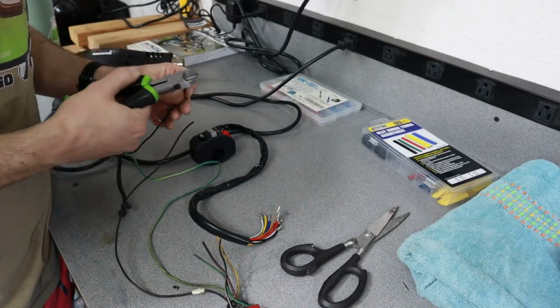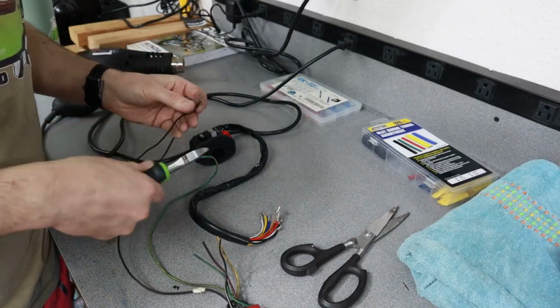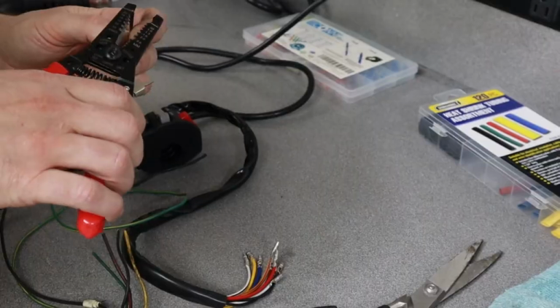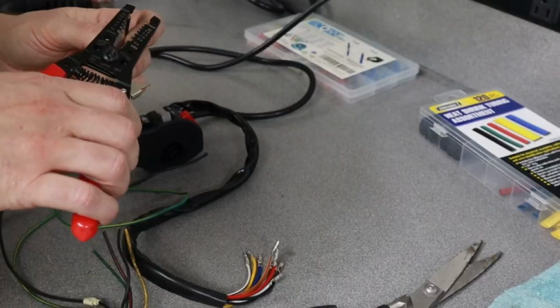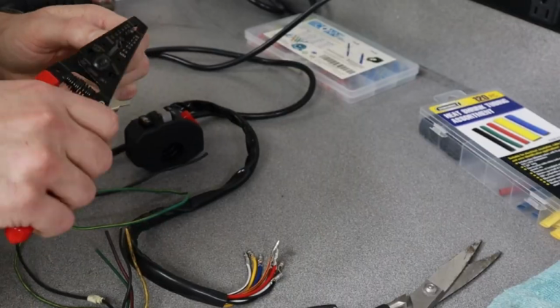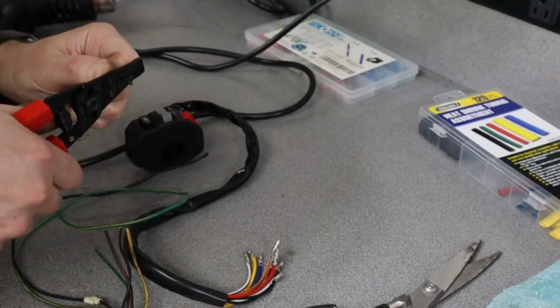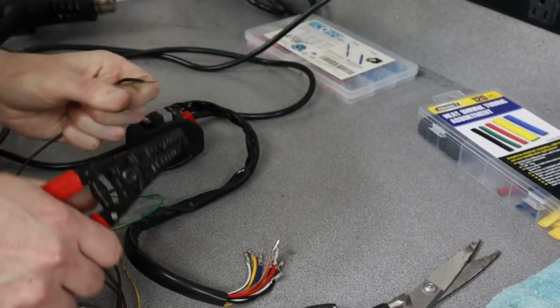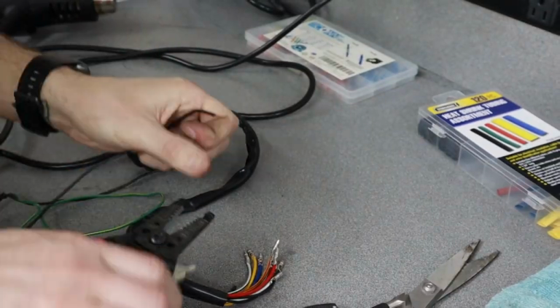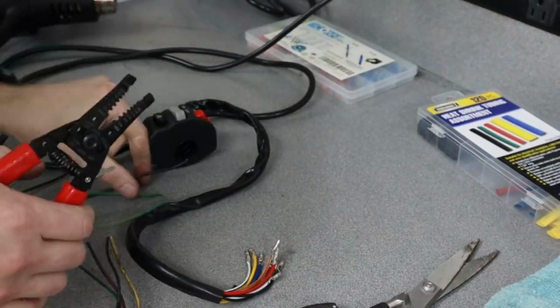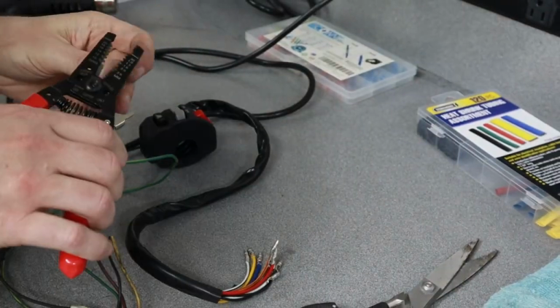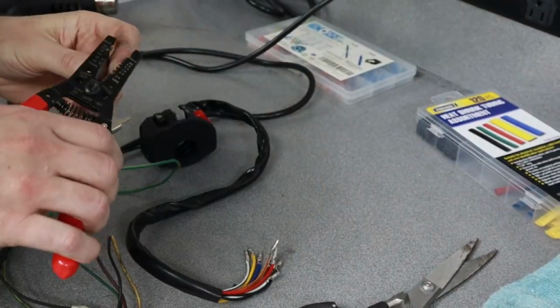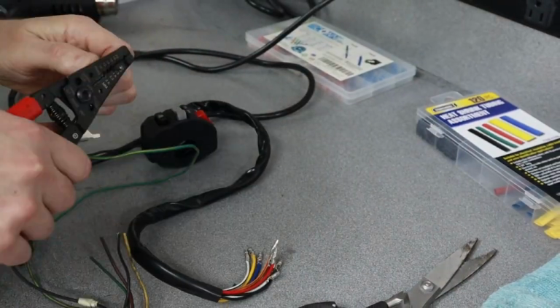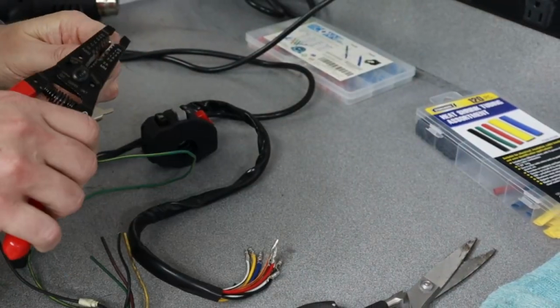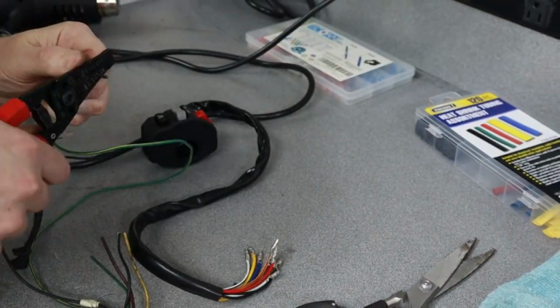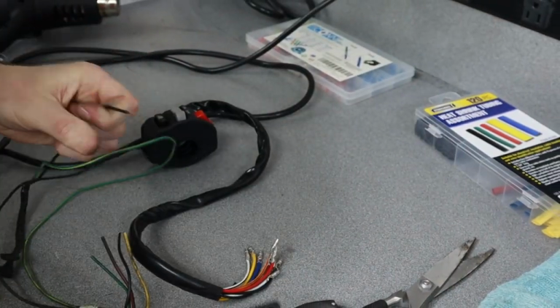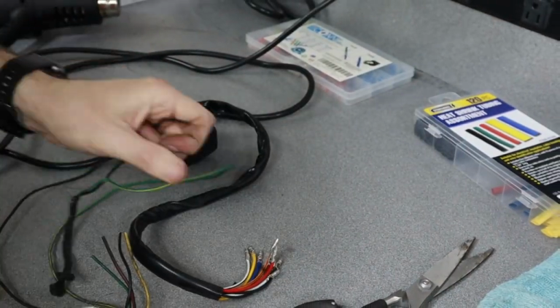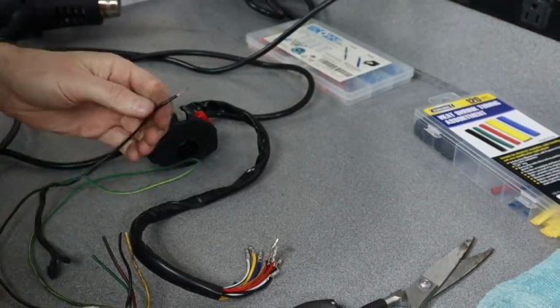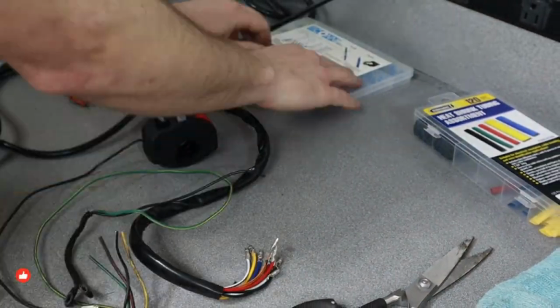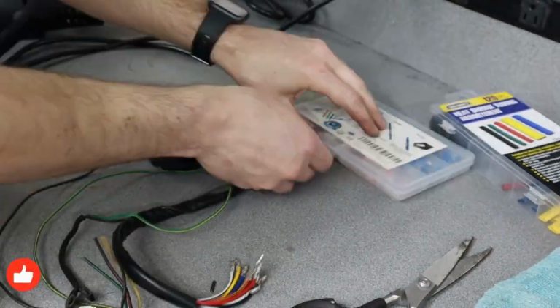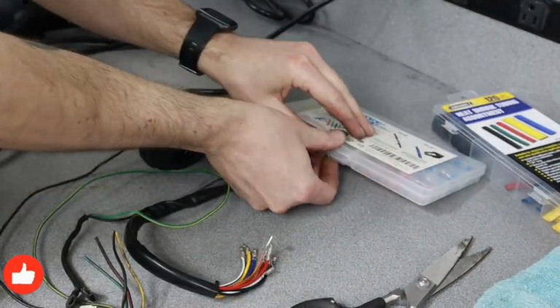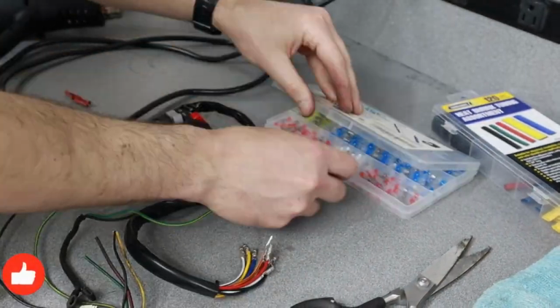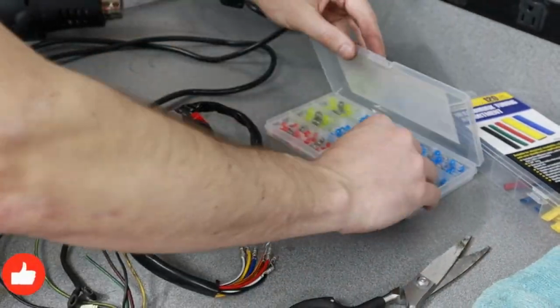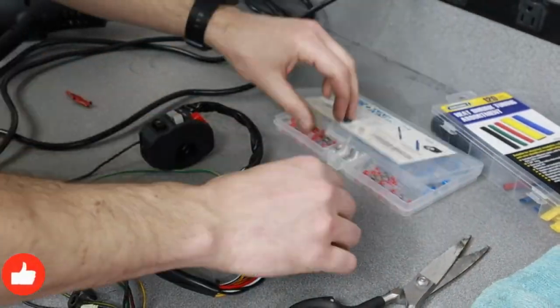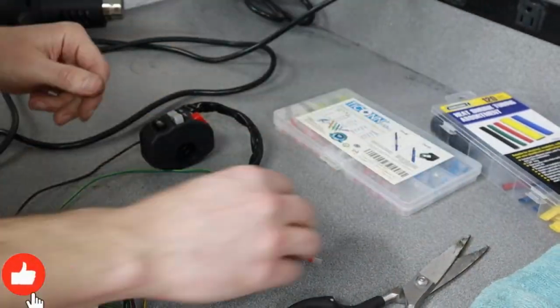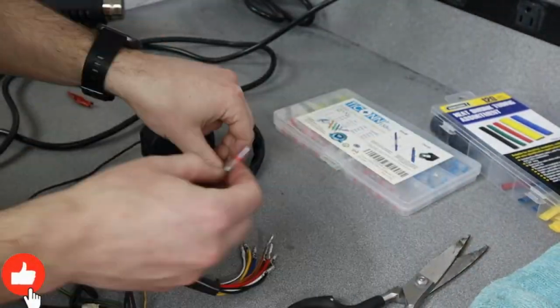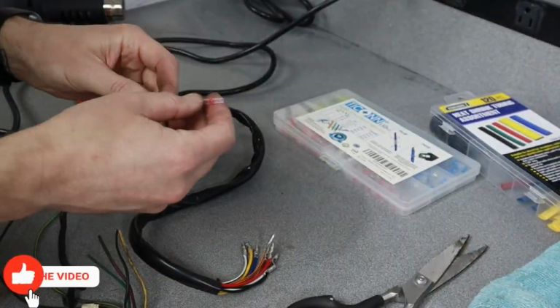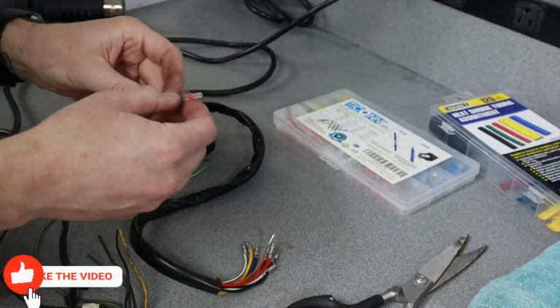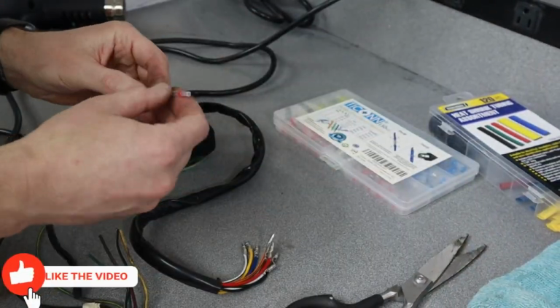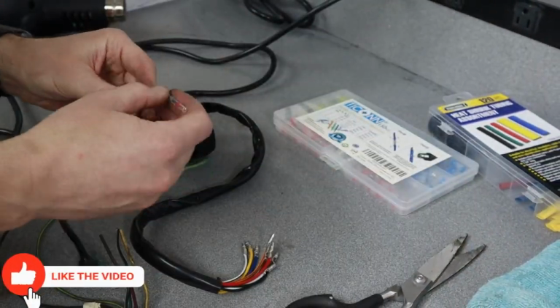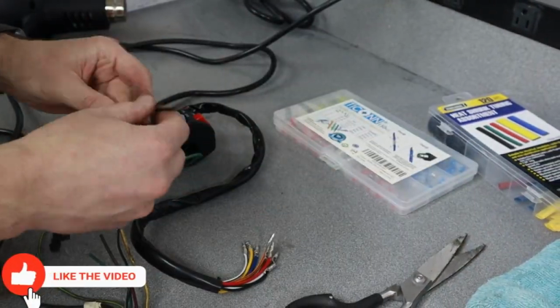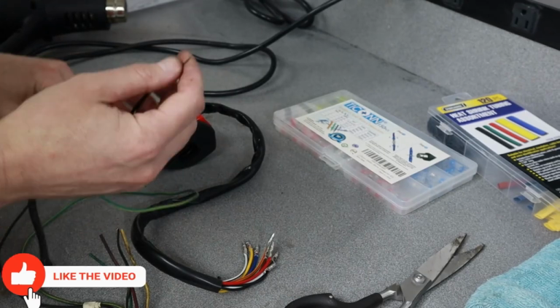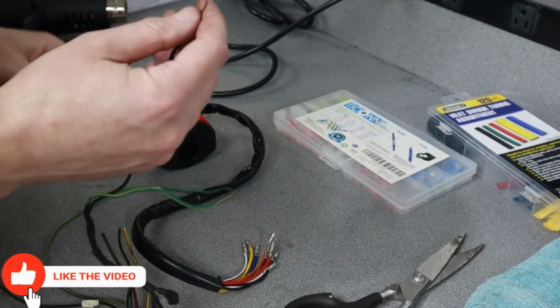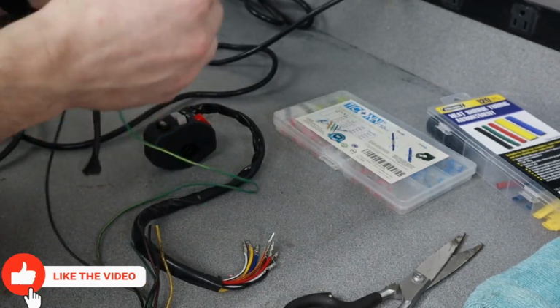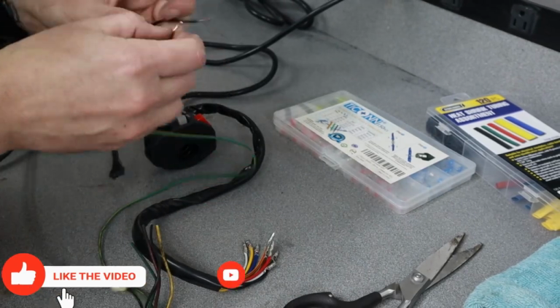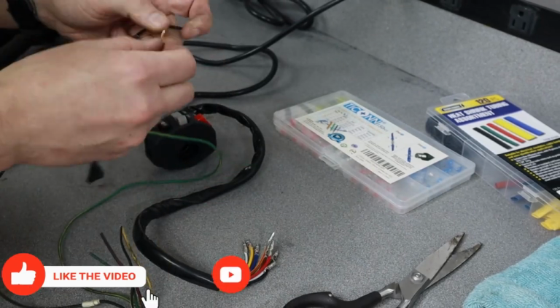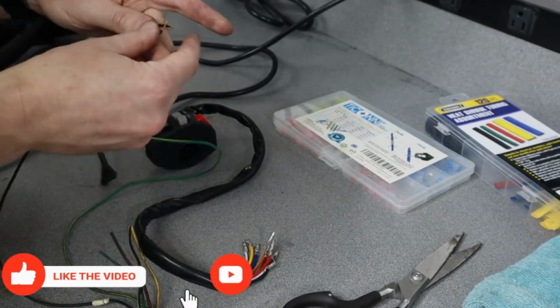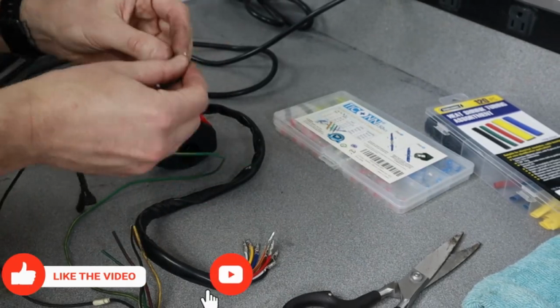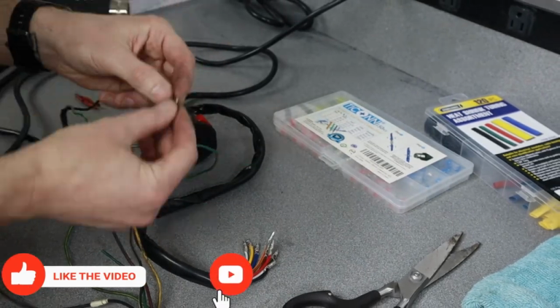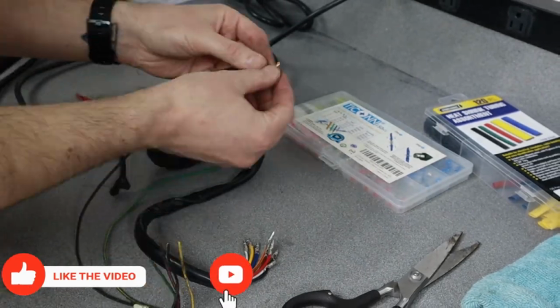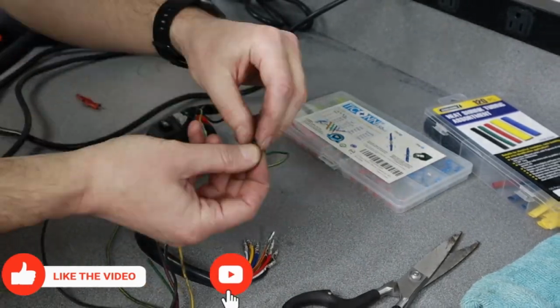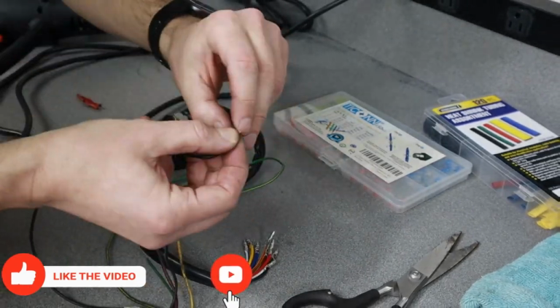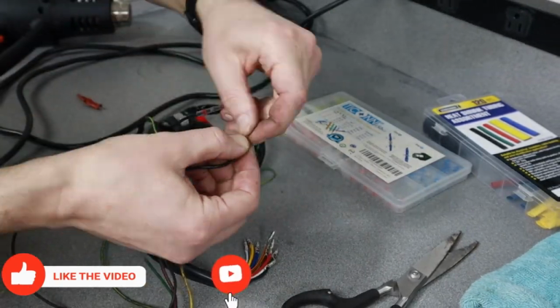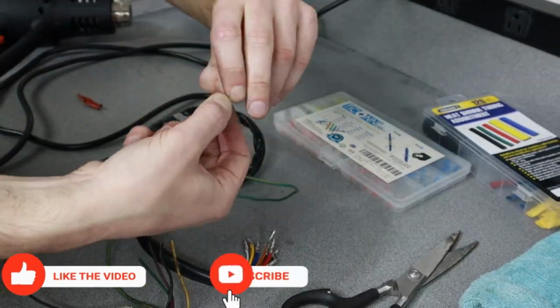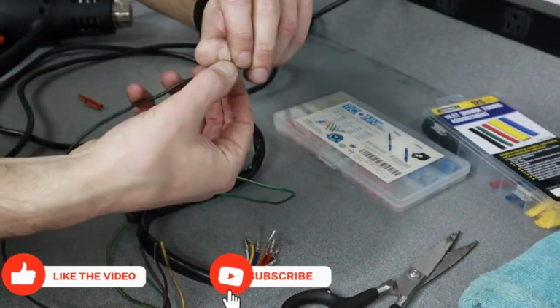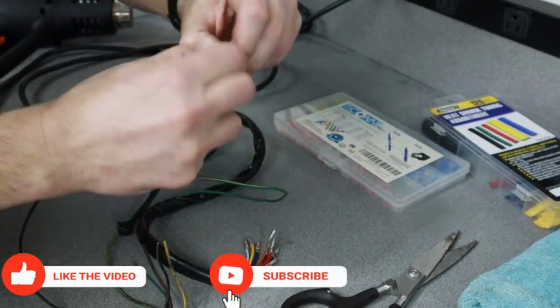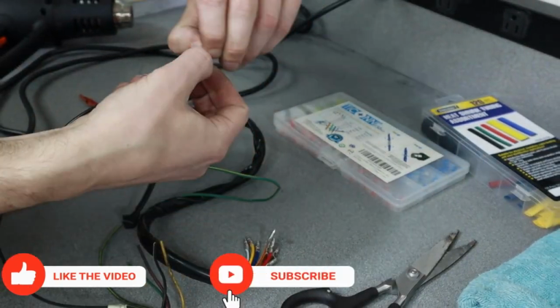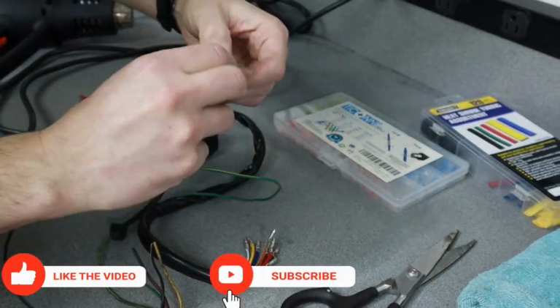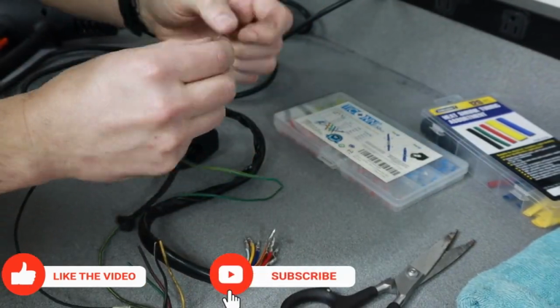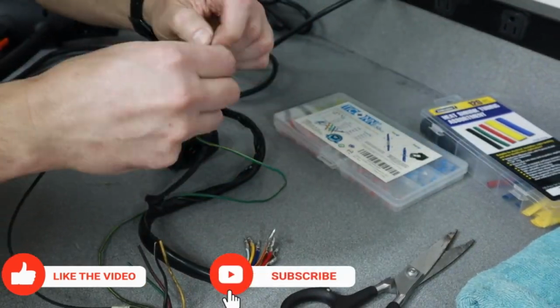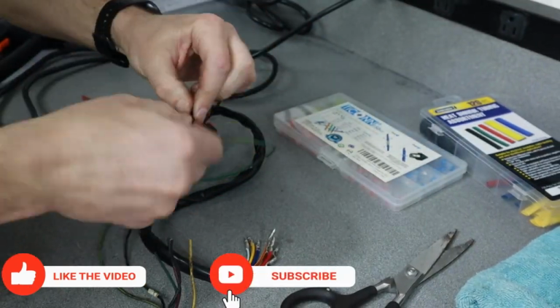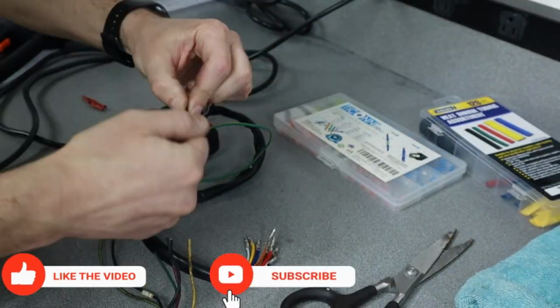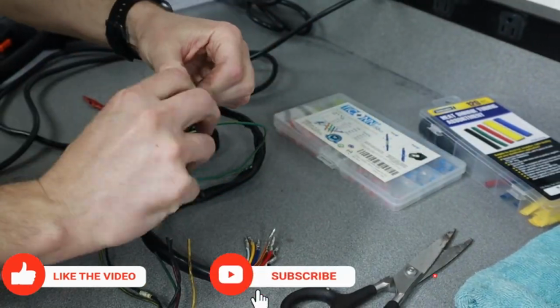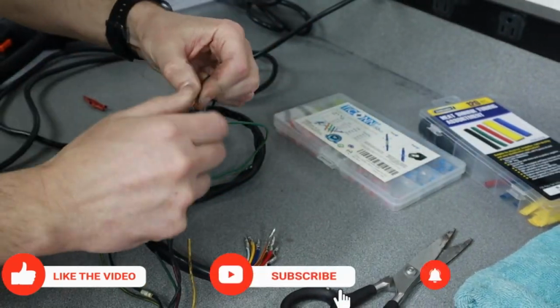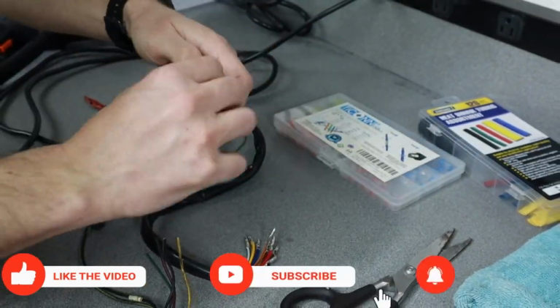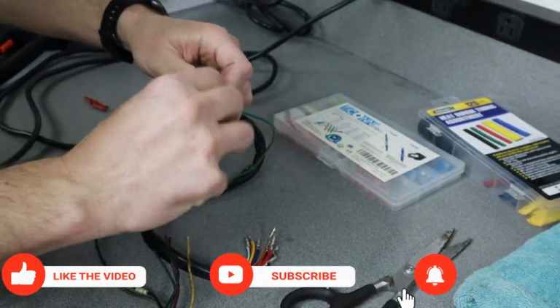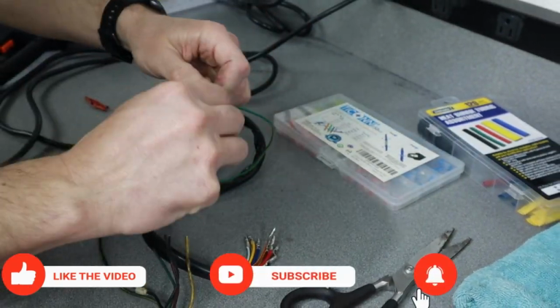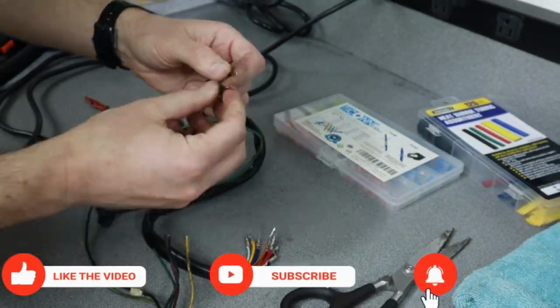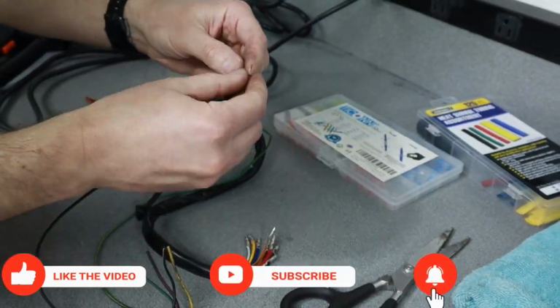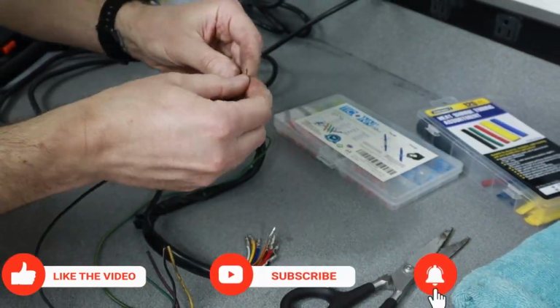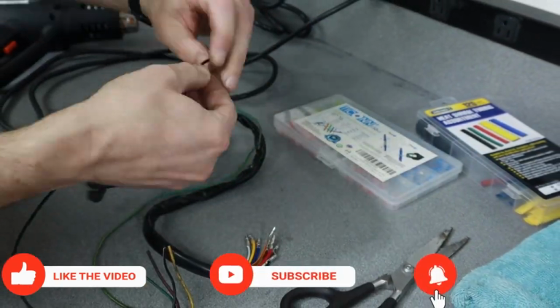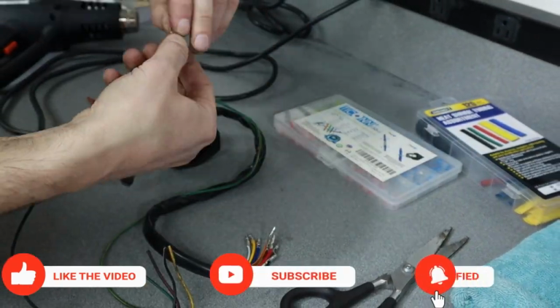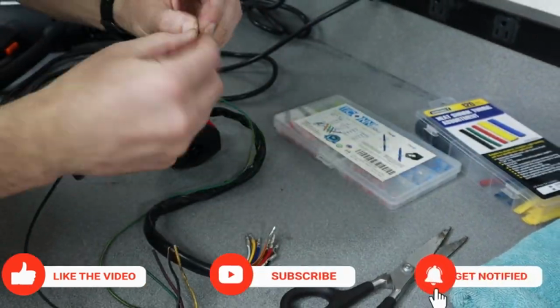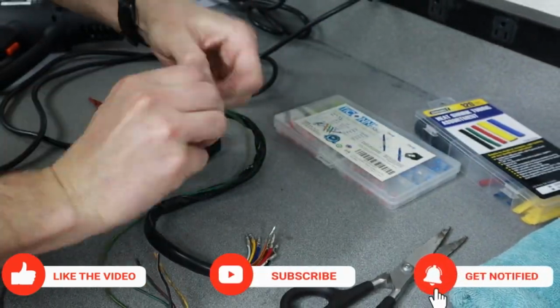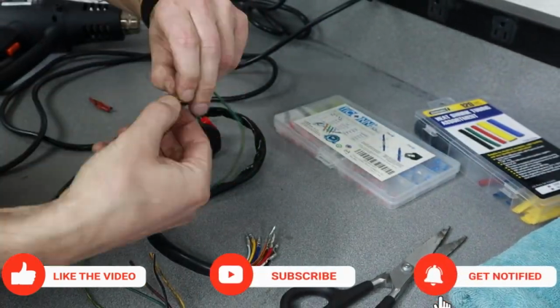The plan is to splice the new universal control switch into the stock OEM connector, so that way it will just be a plug-in and play.